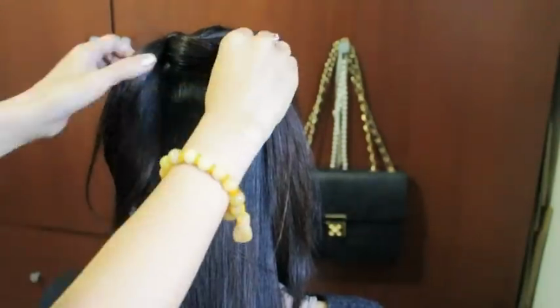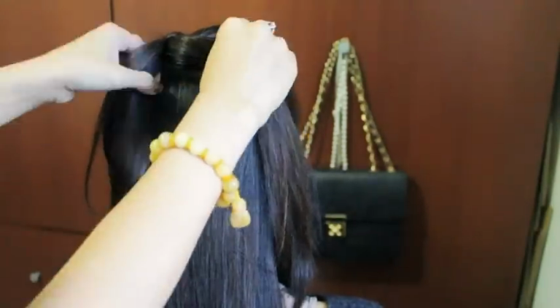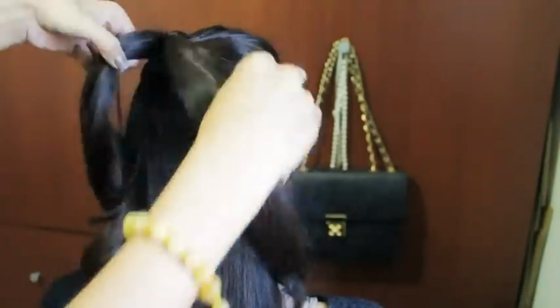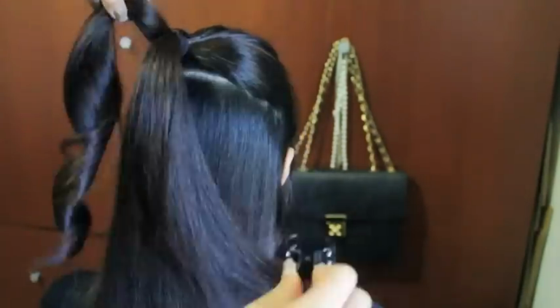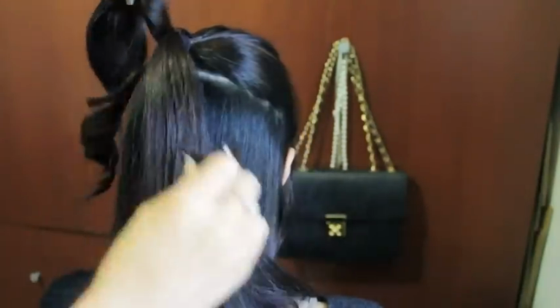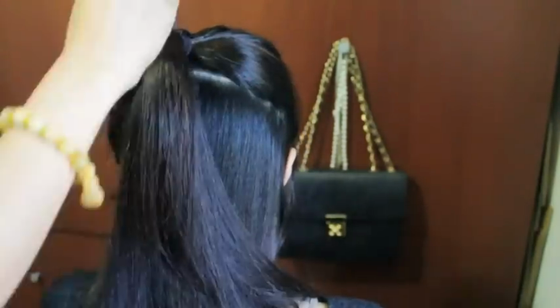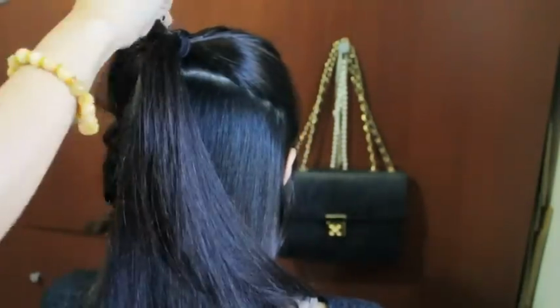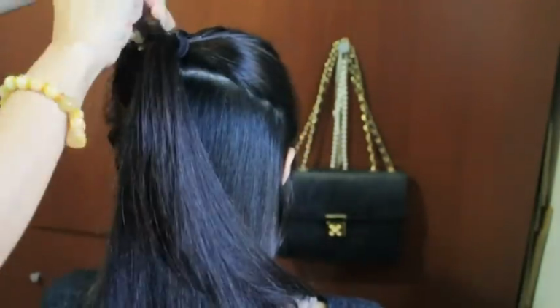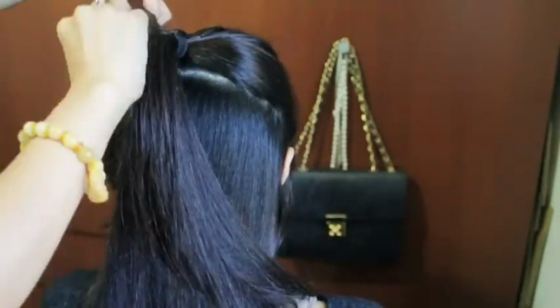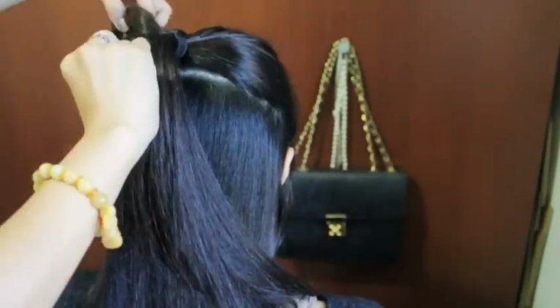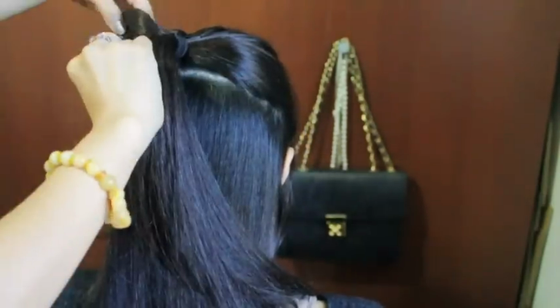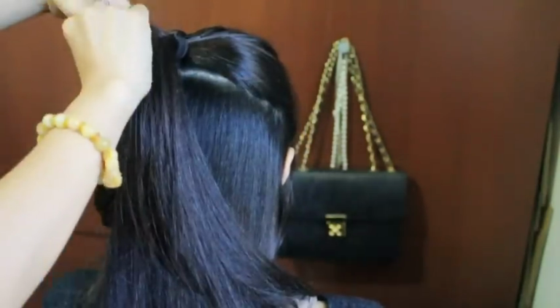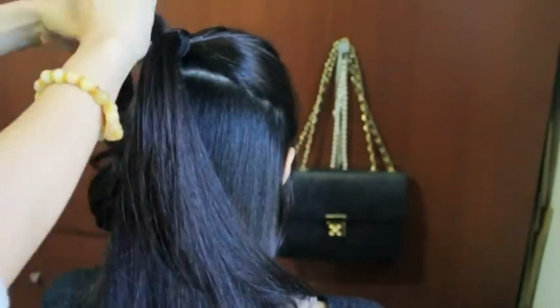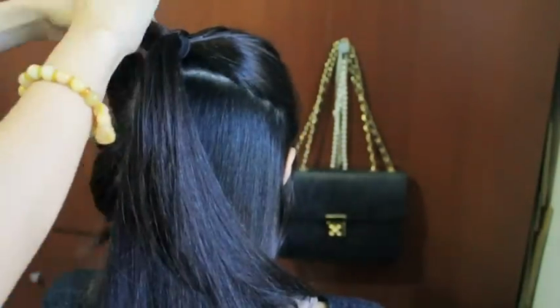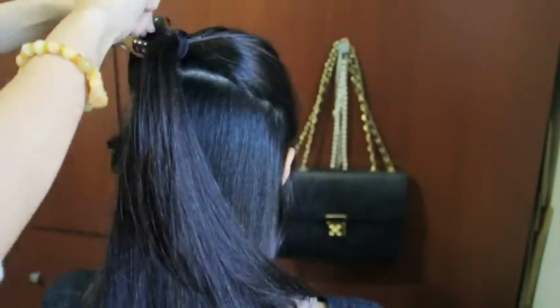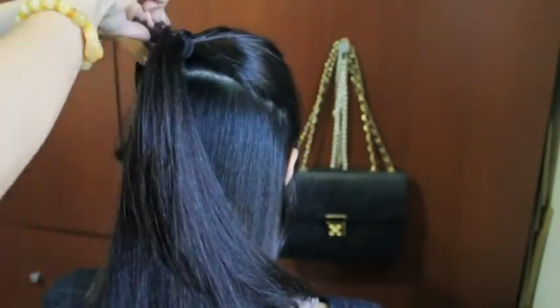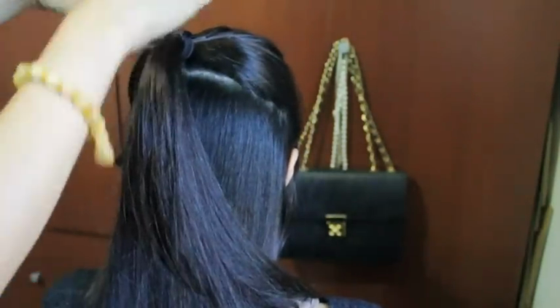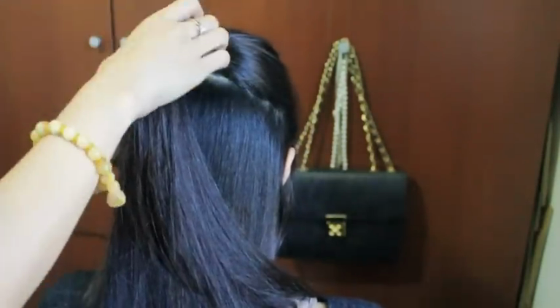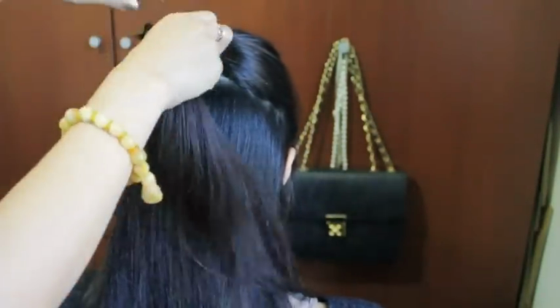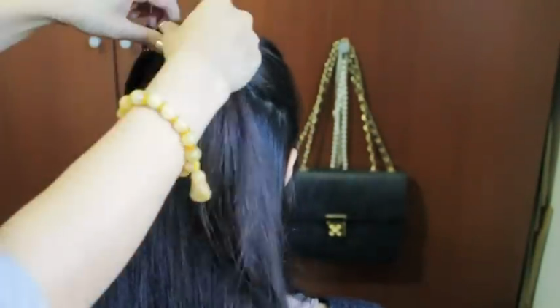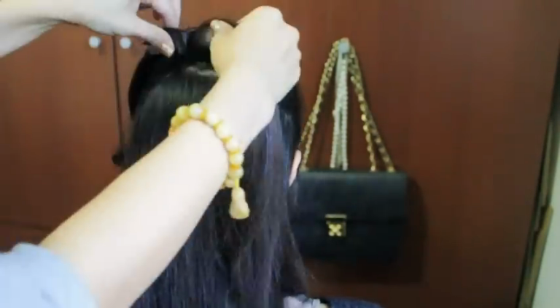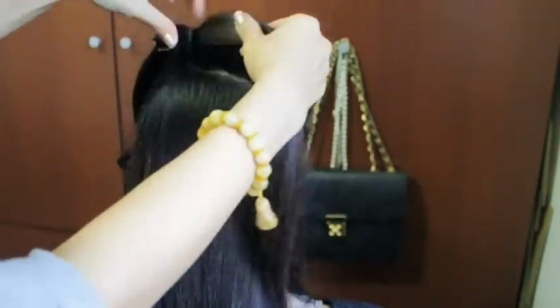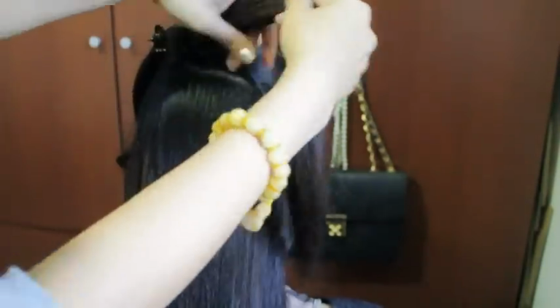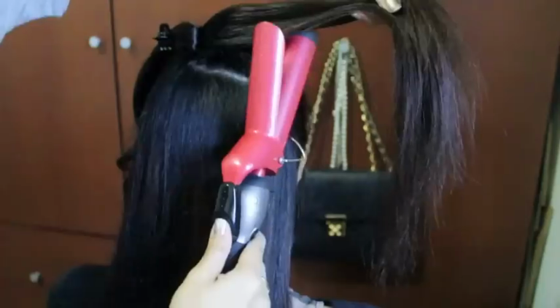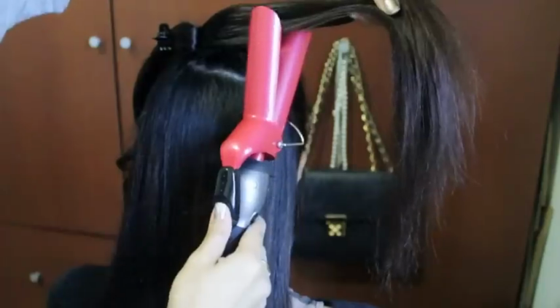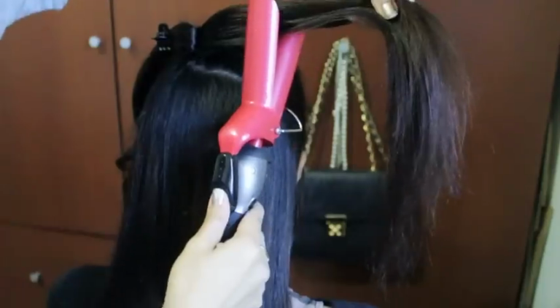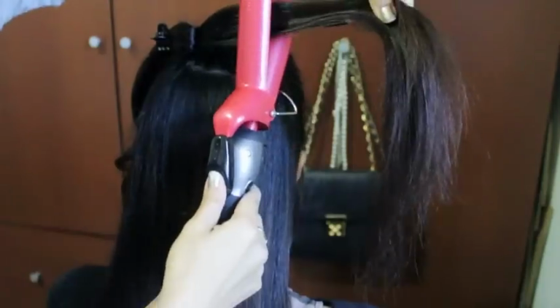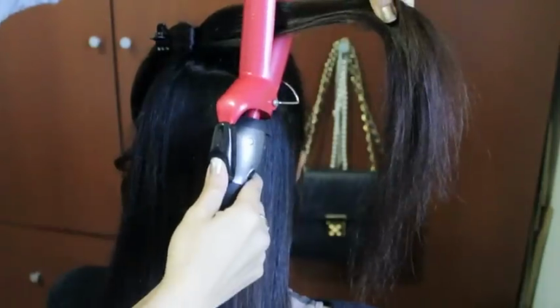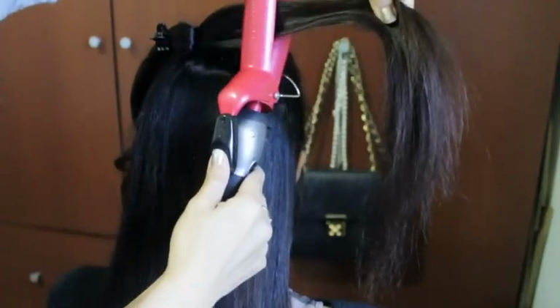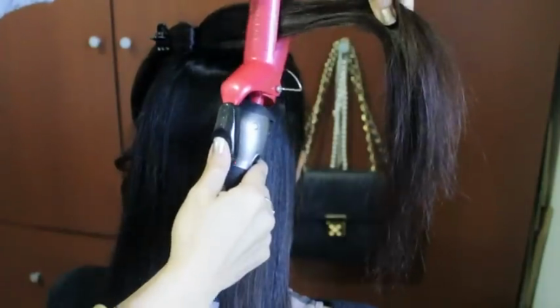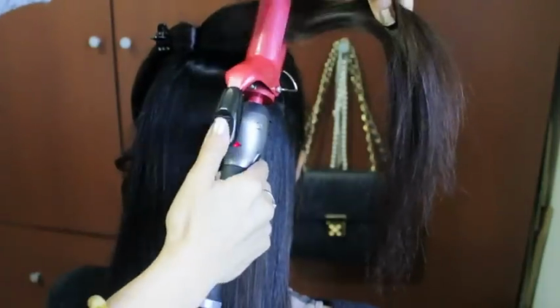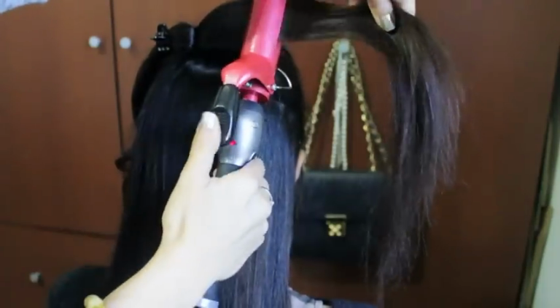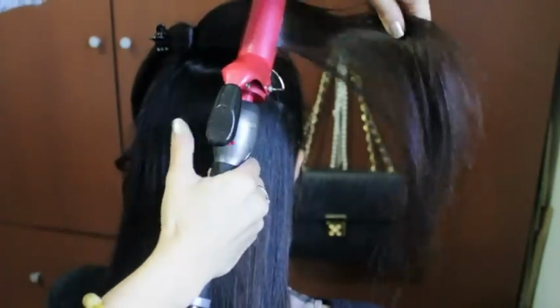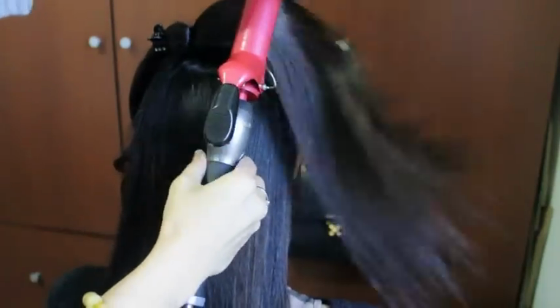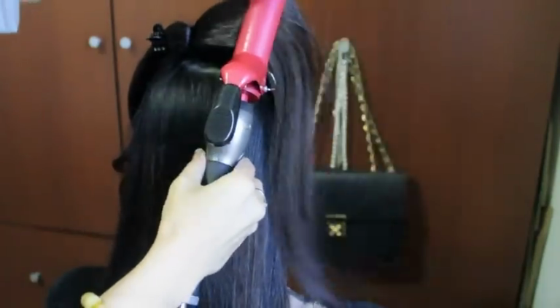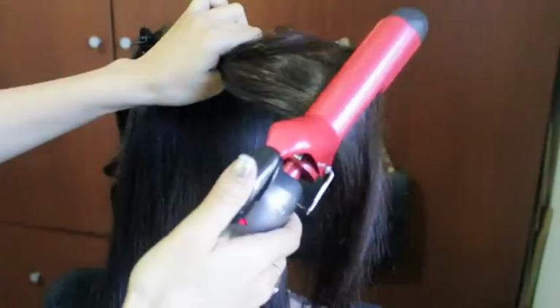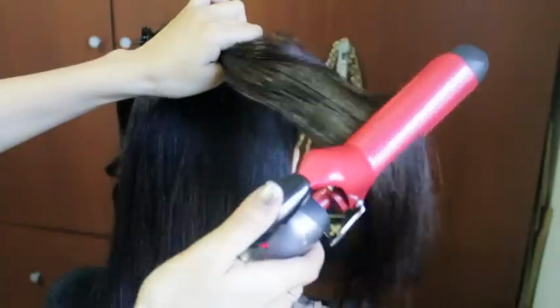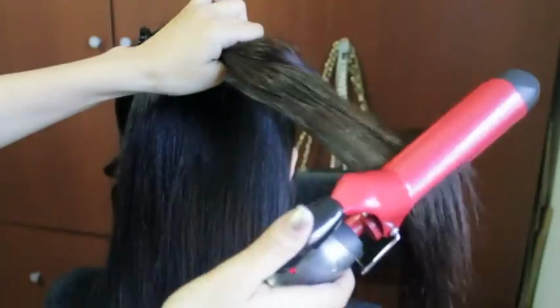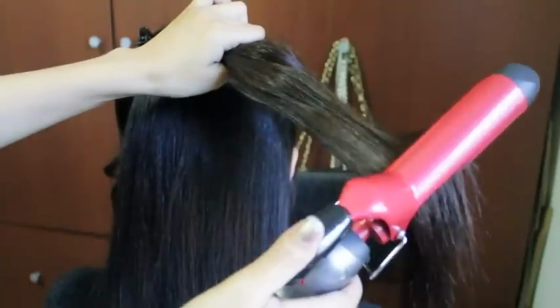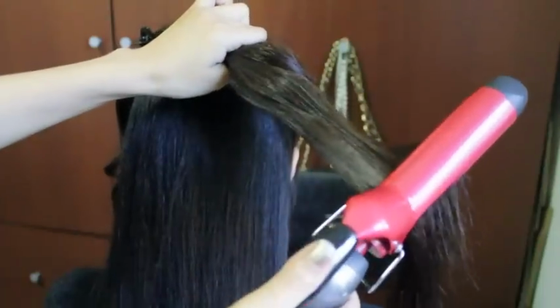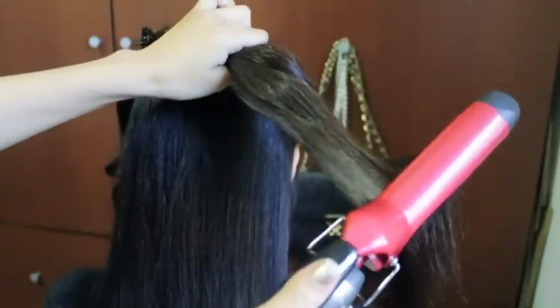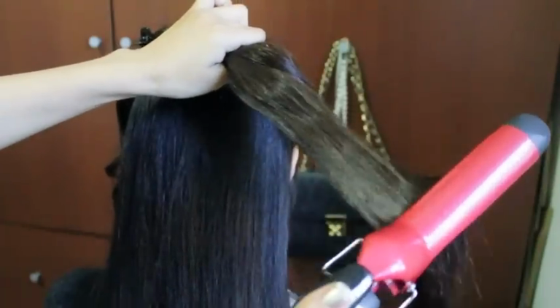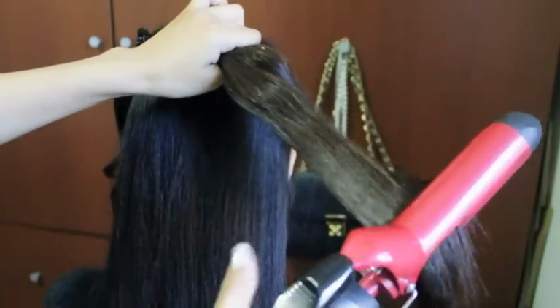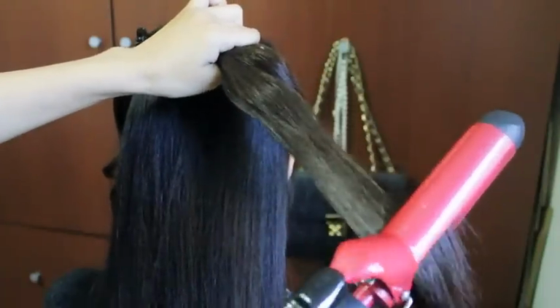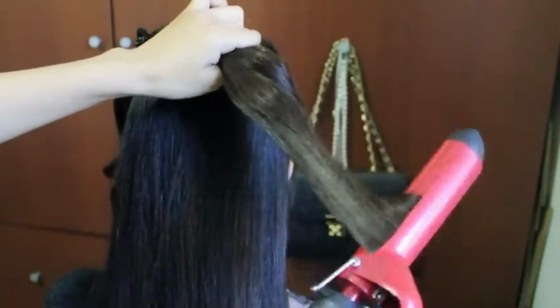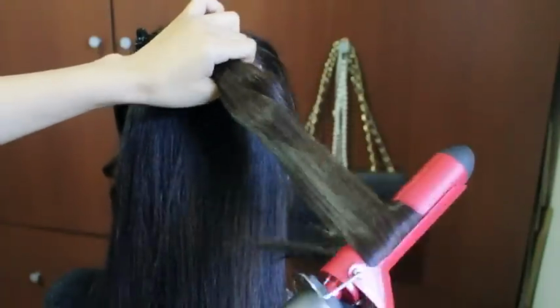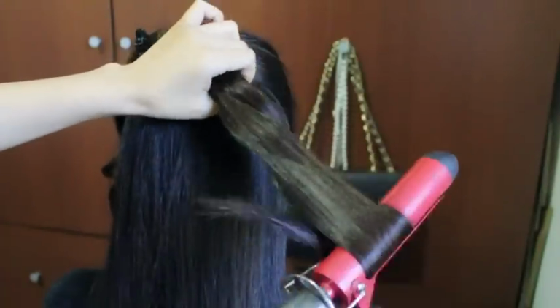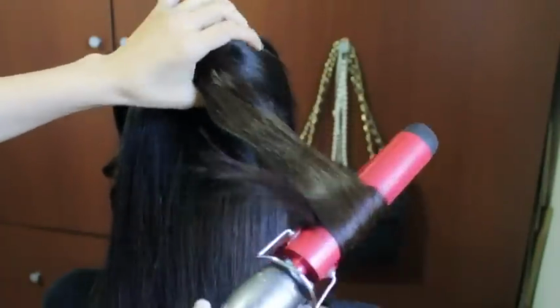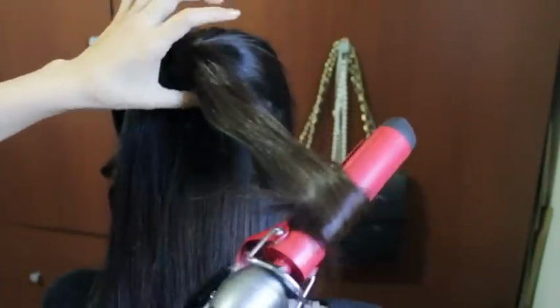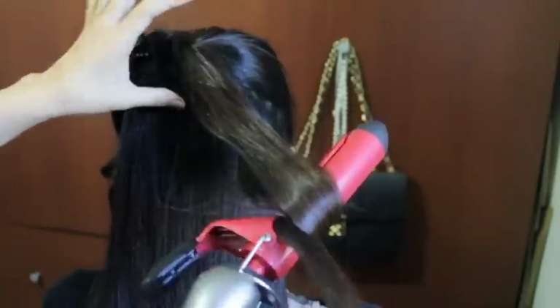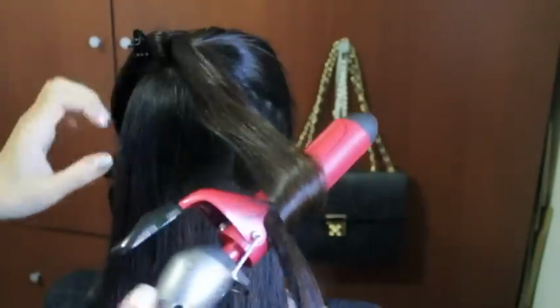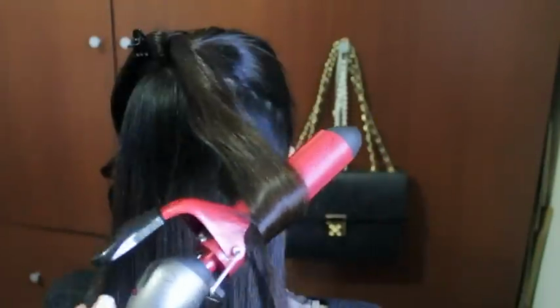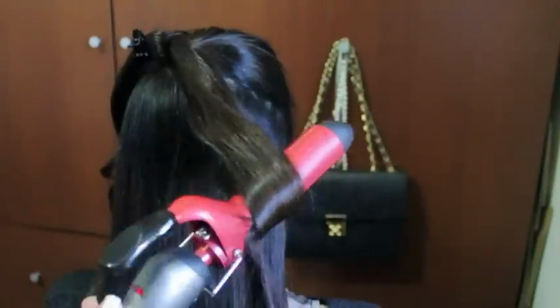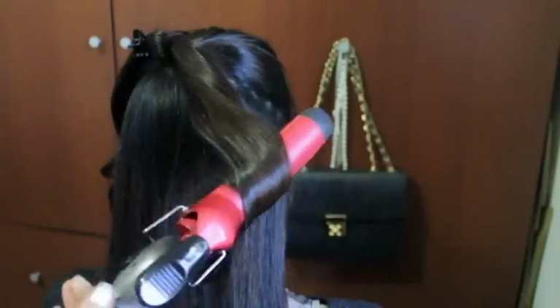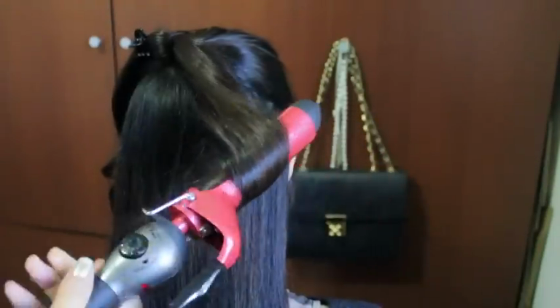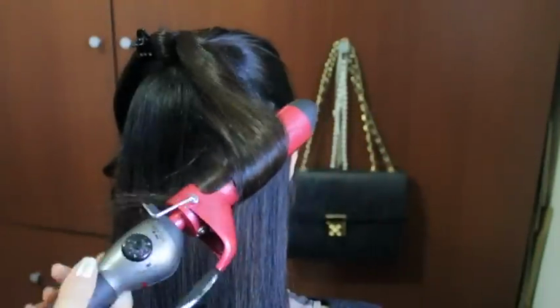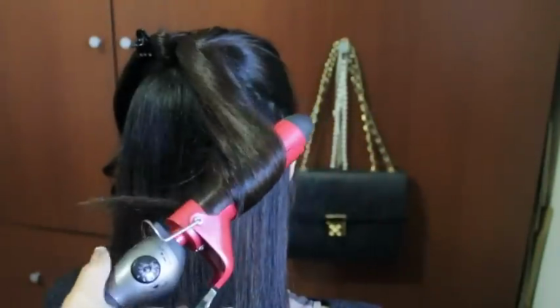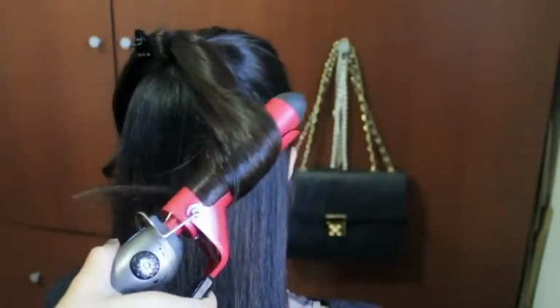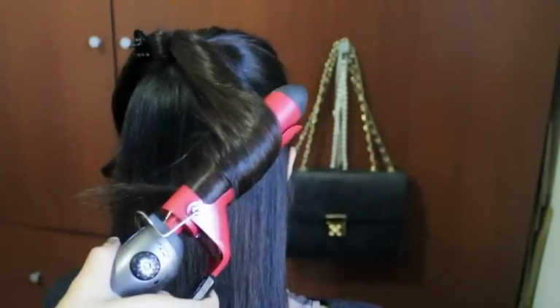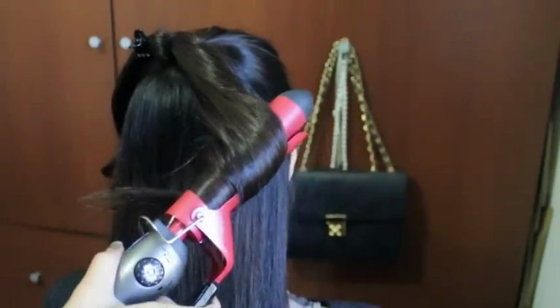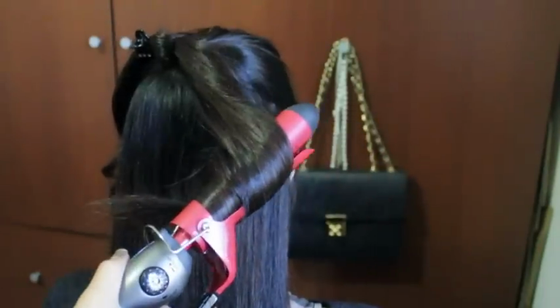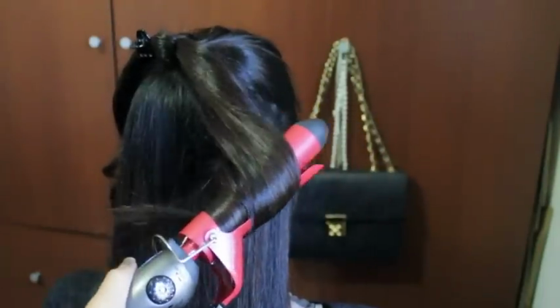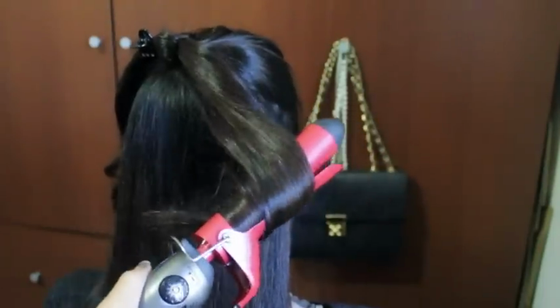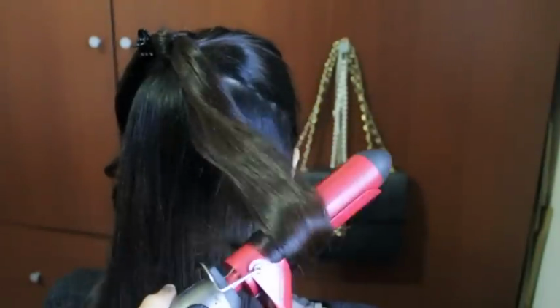Then you want to do the same to the other side as well. It's really easy to curl inwards — just get the curling iron, make sure the clip is facing you, and then wrap your hair around it.